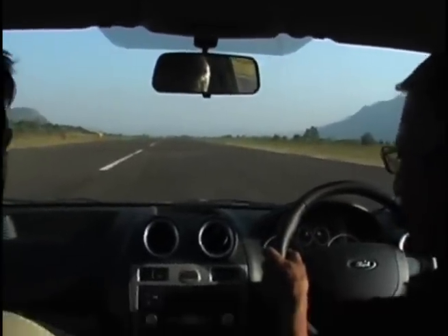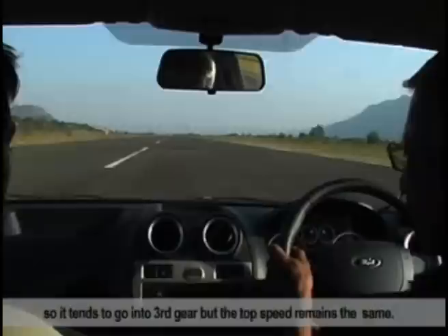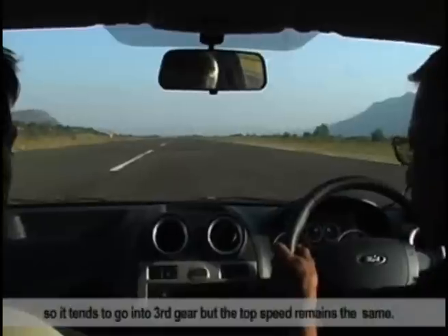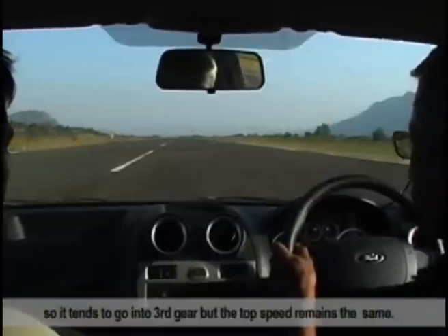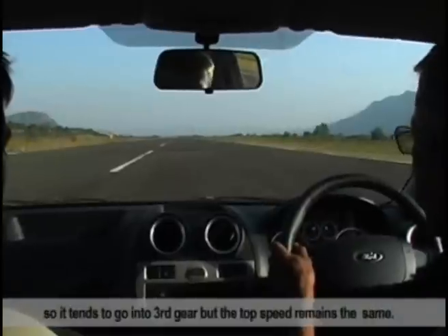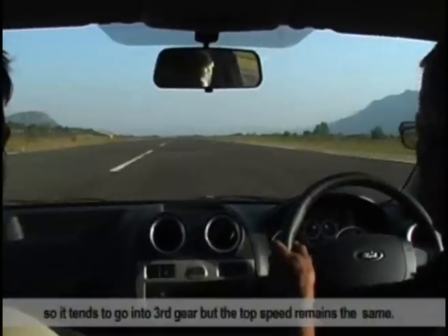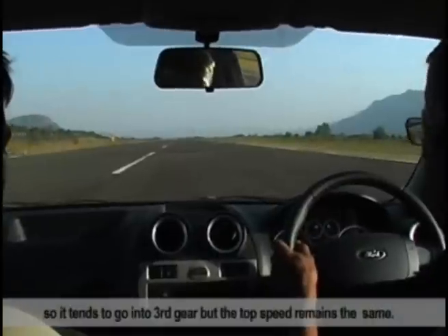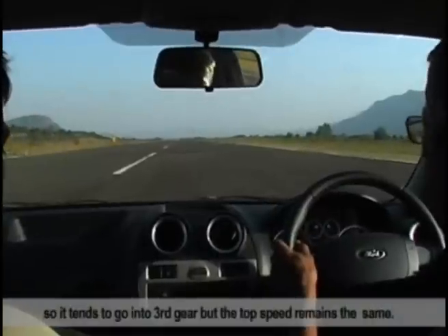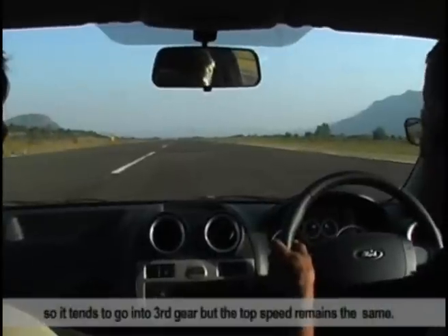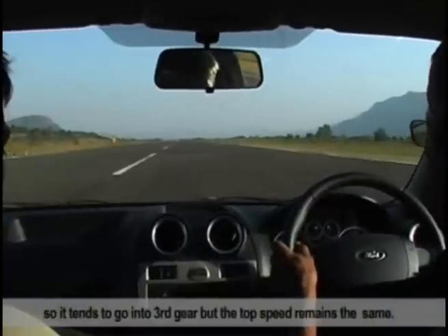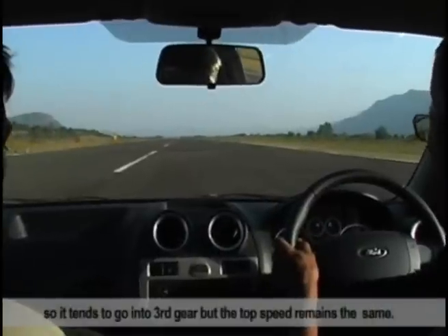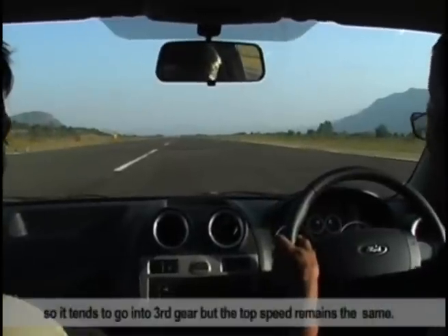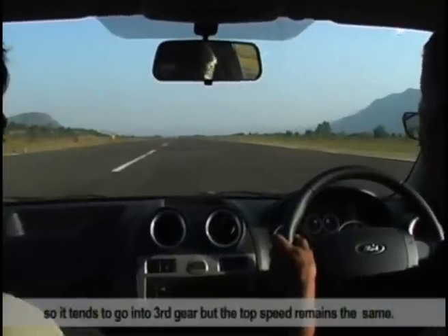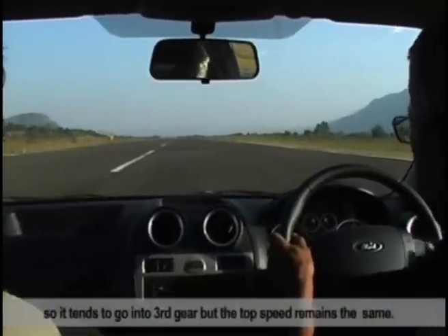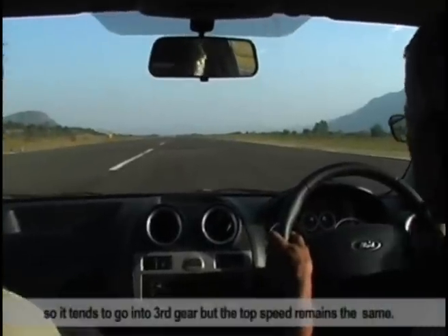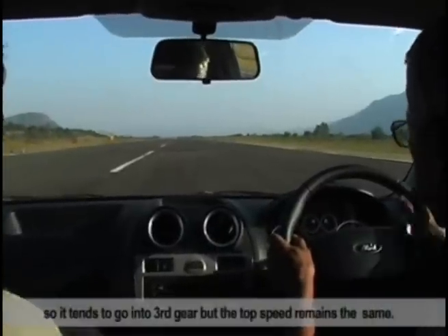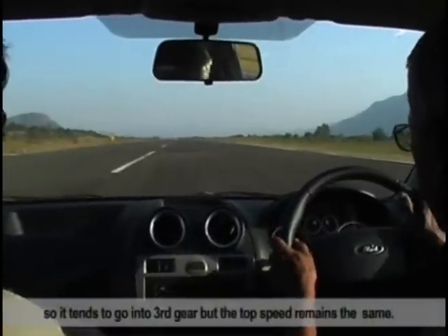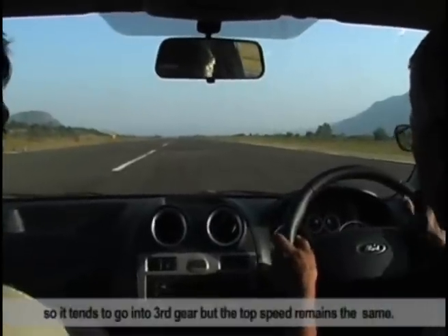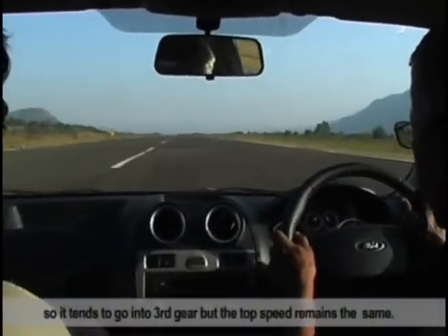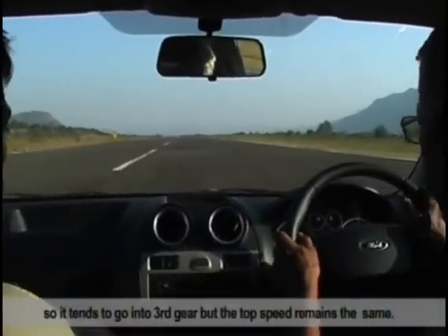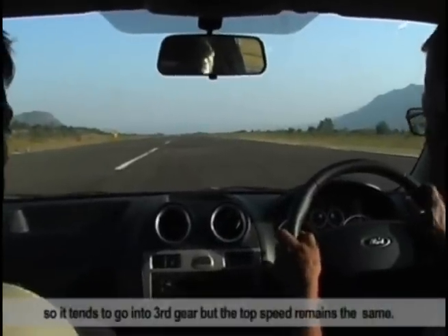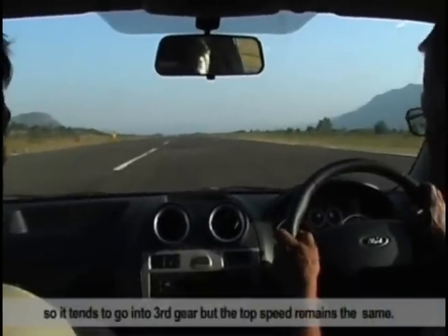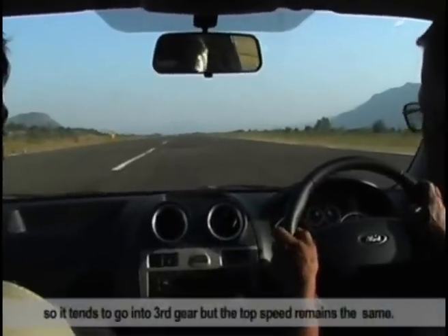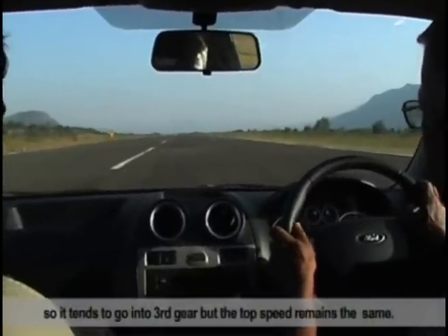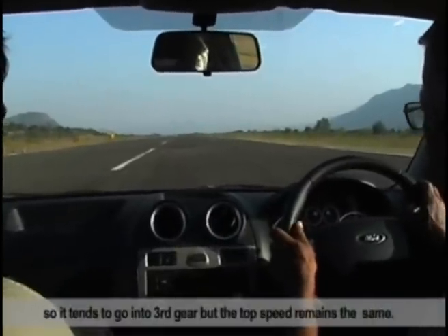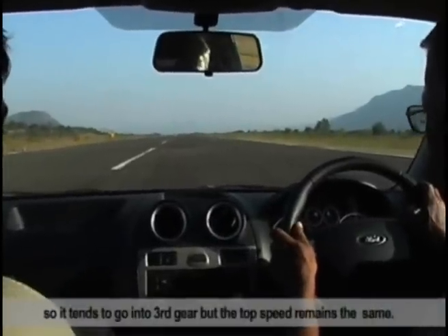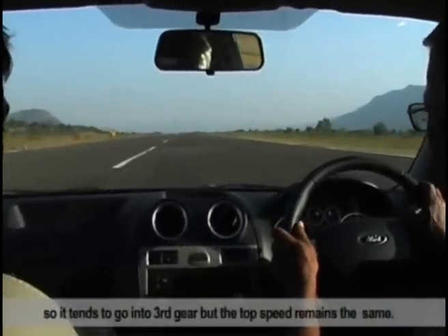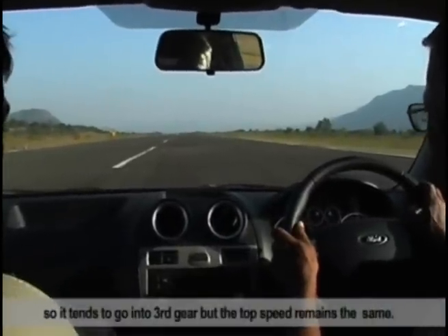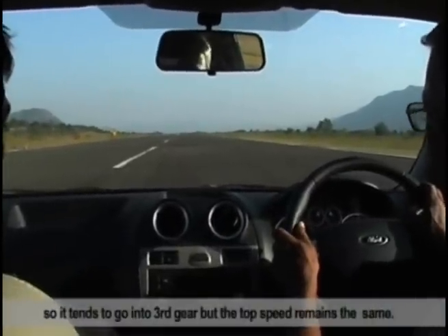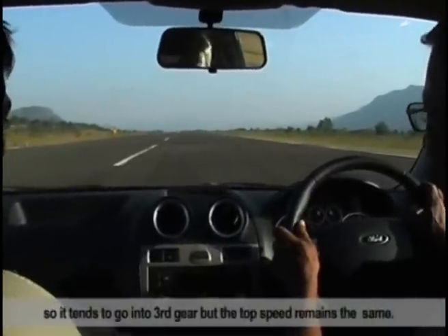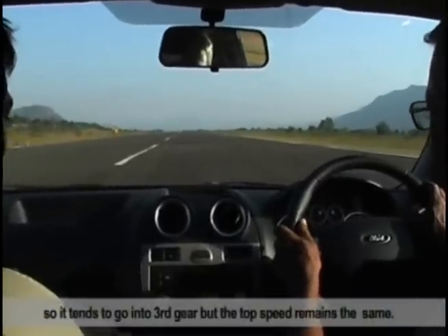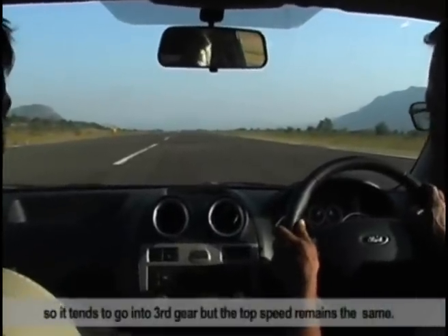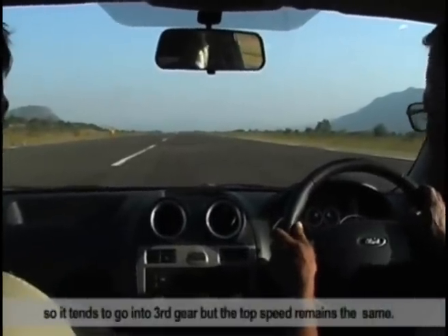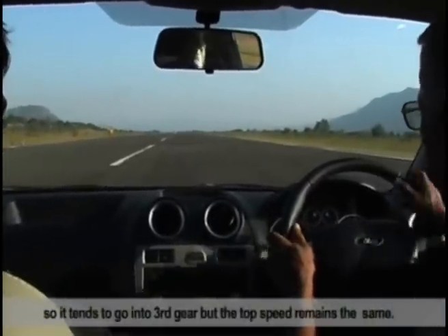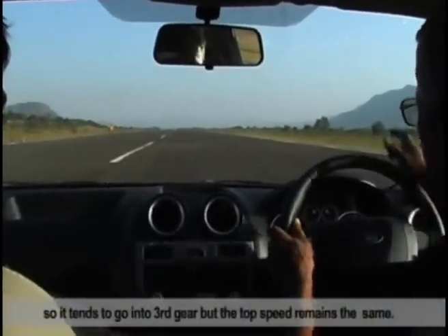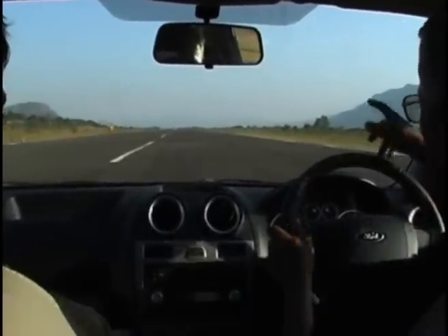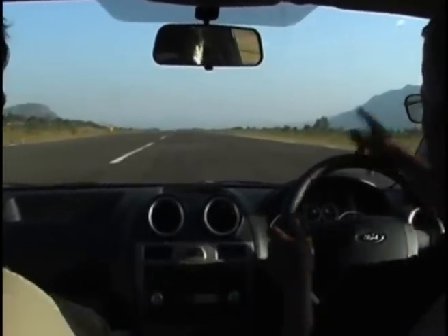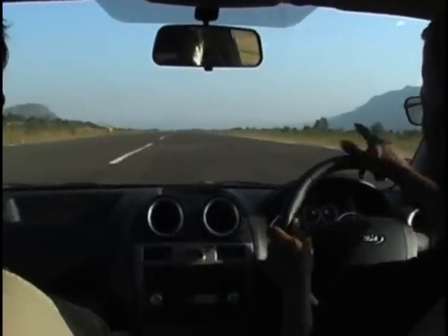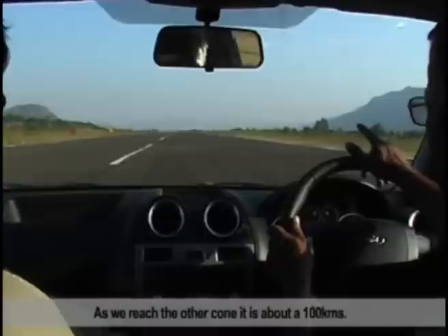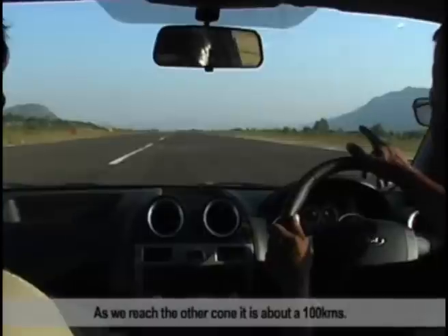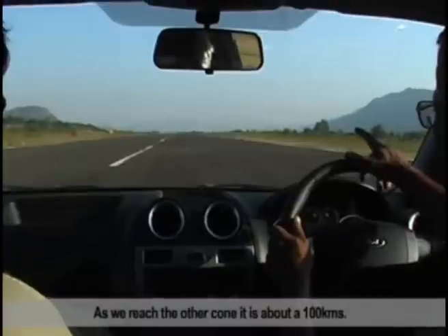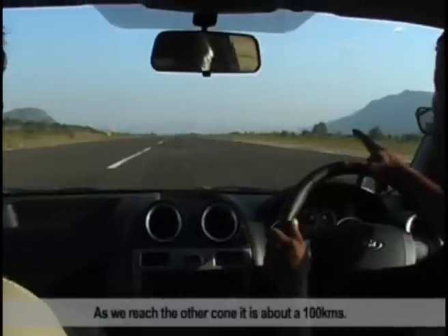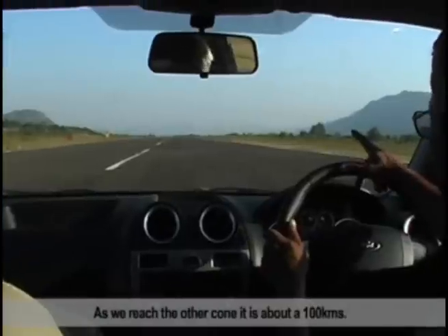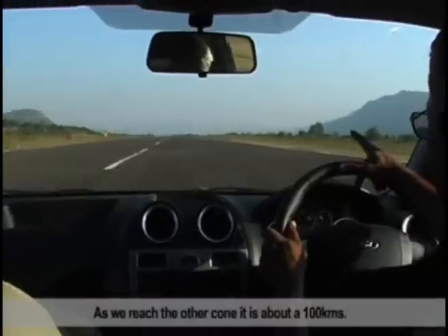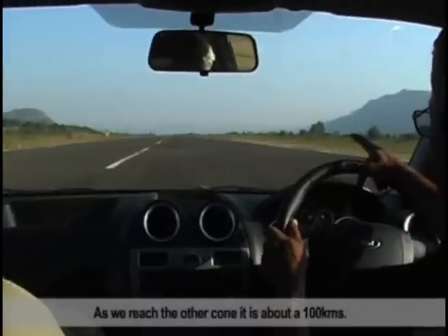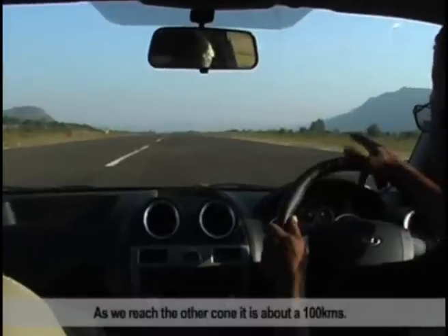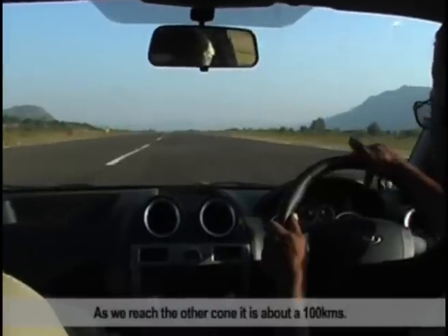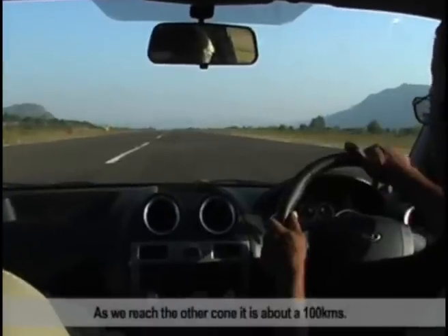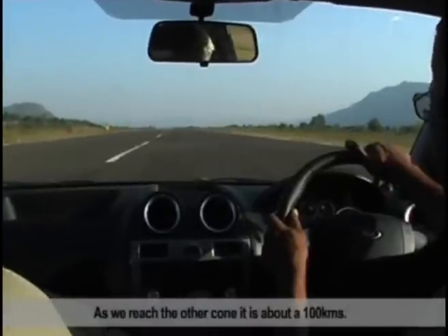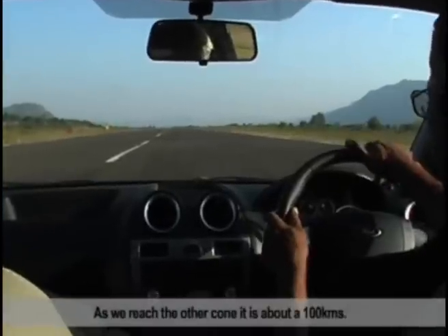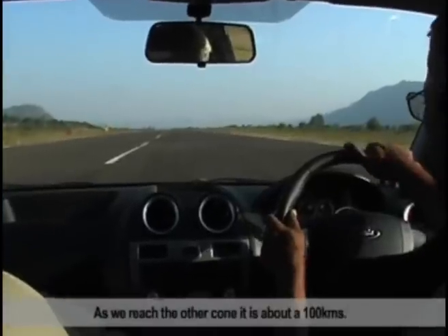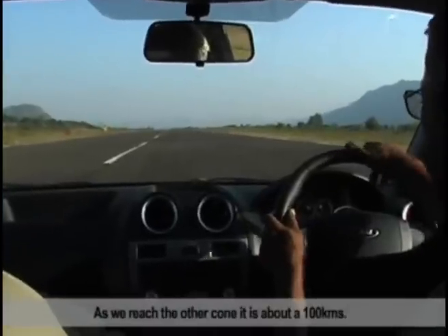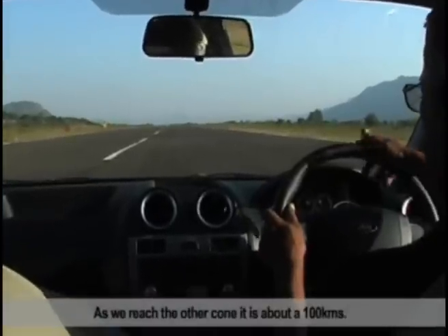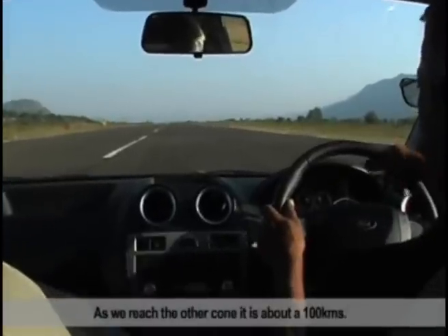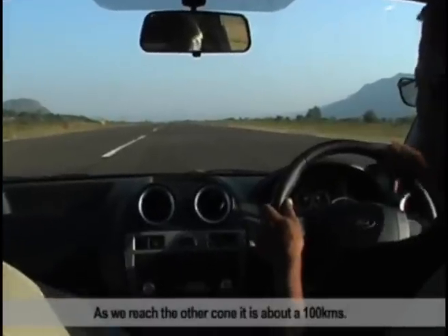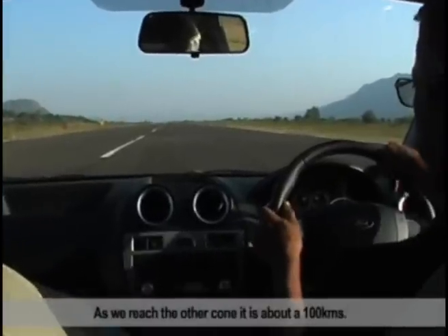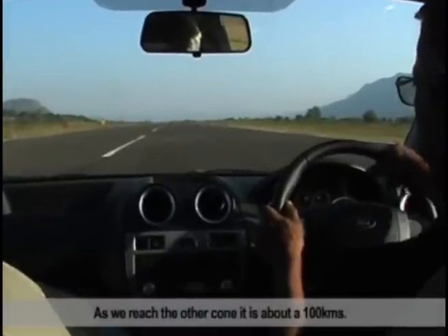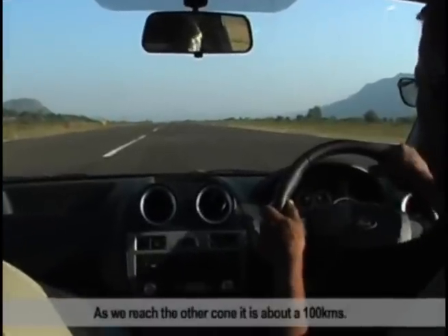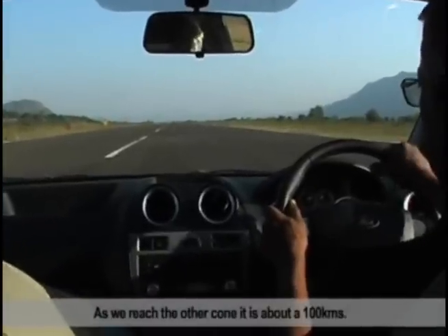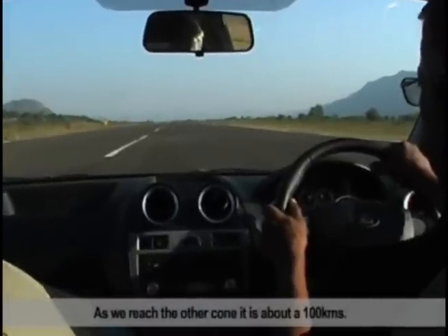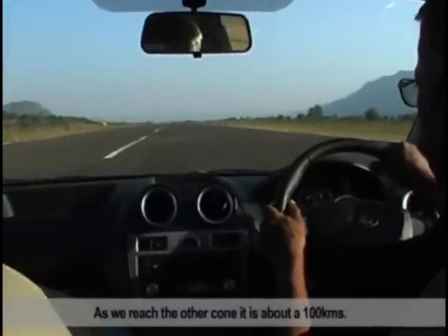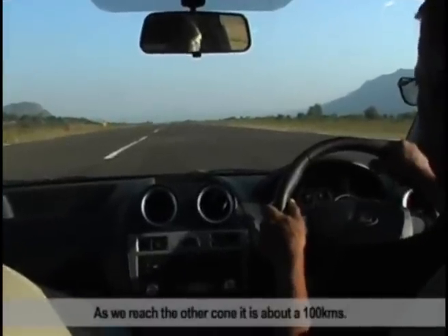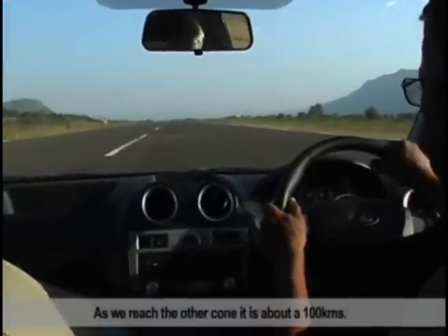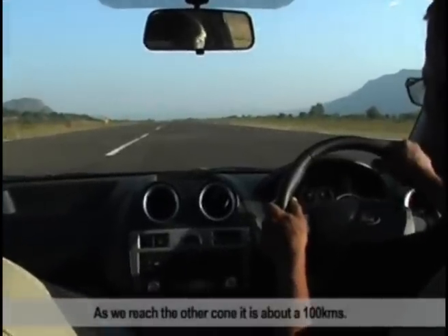So it tends to go into third gear, but the top speed still remains the same. As we reach the other end, it is about 100km.